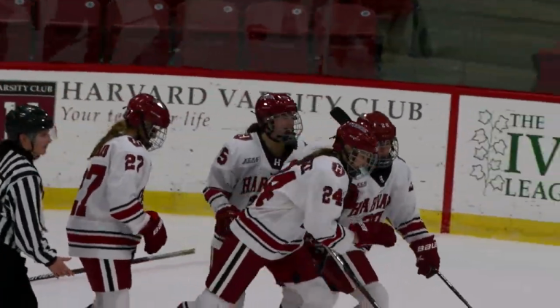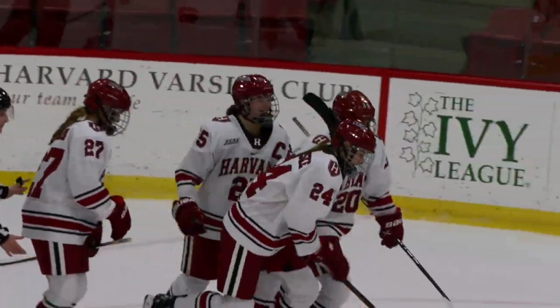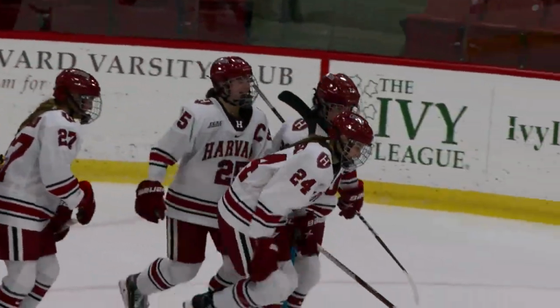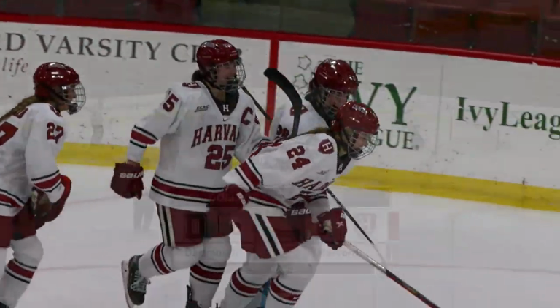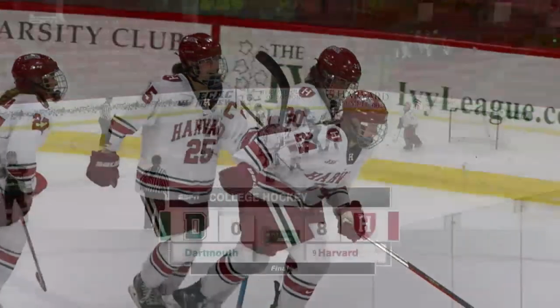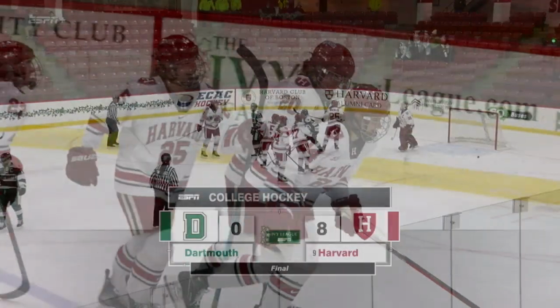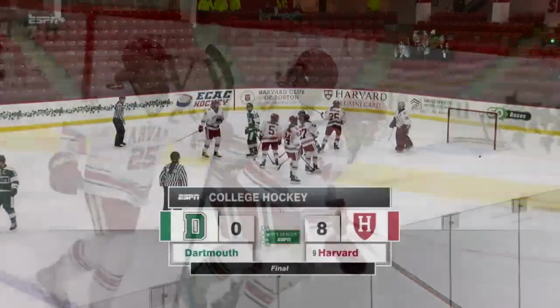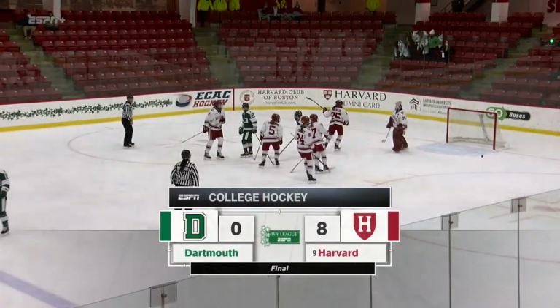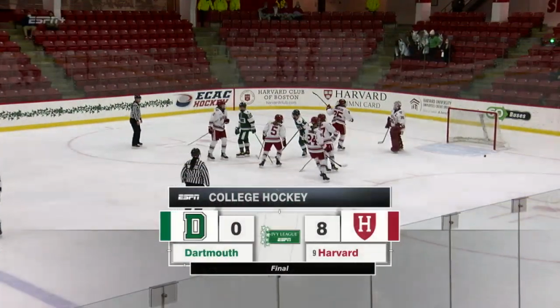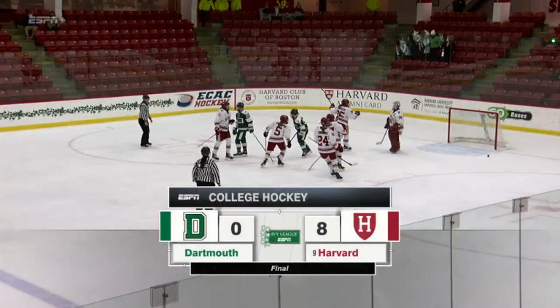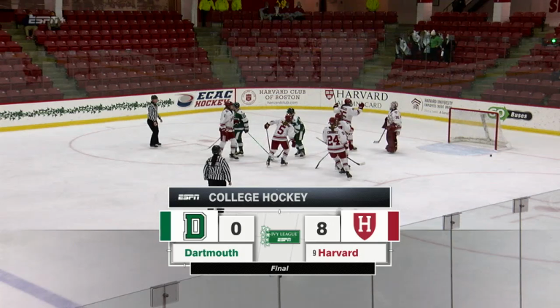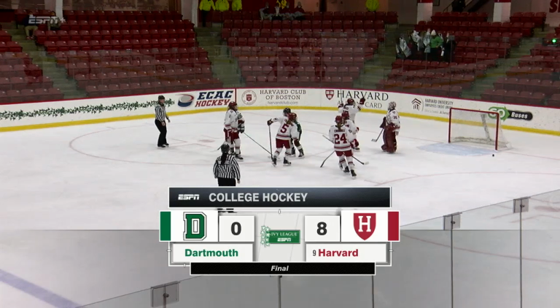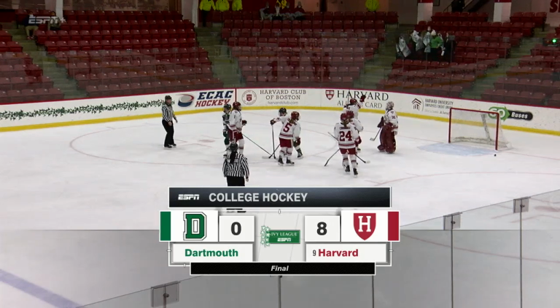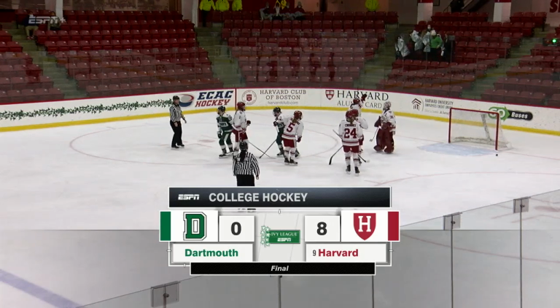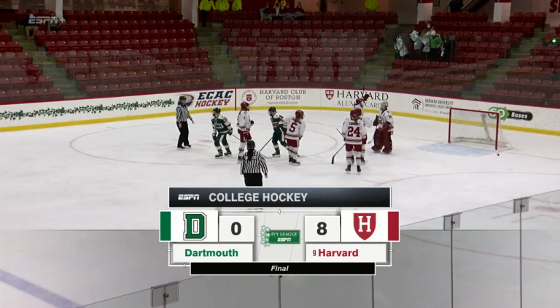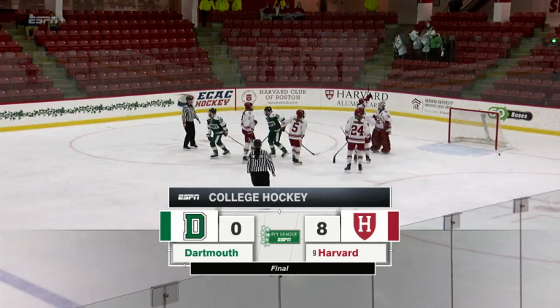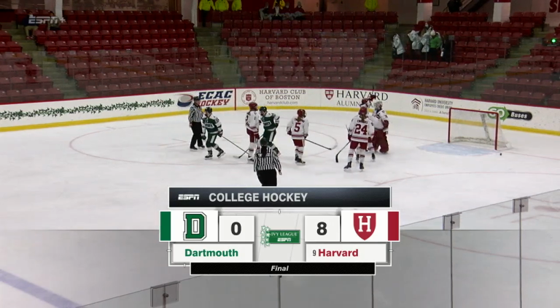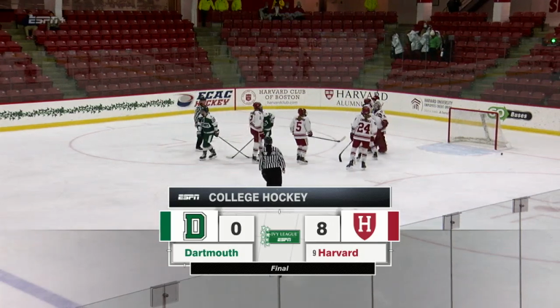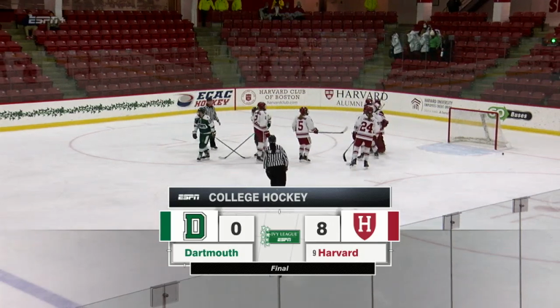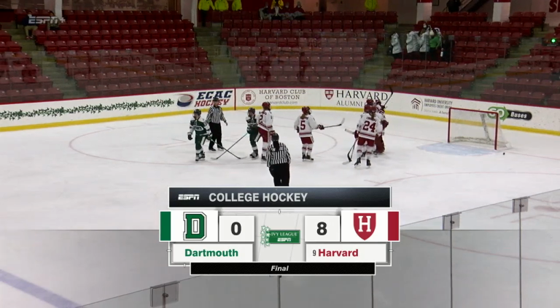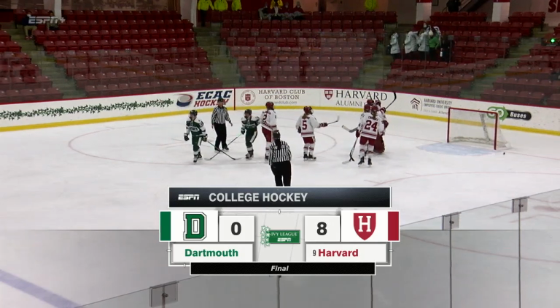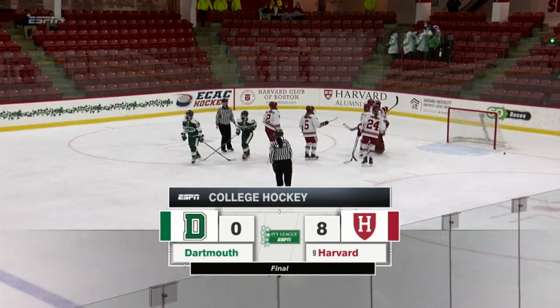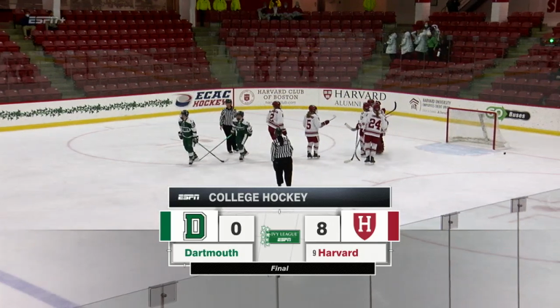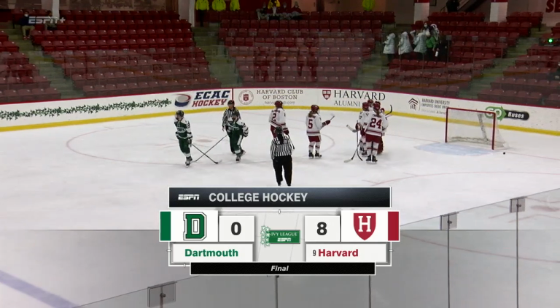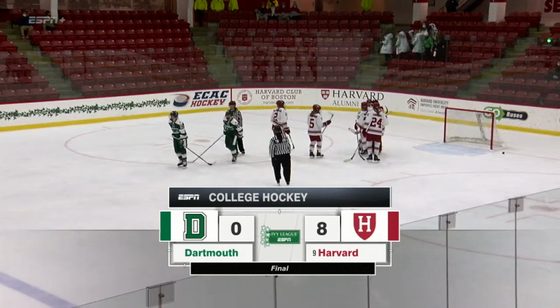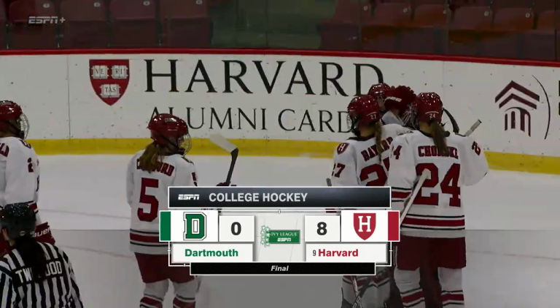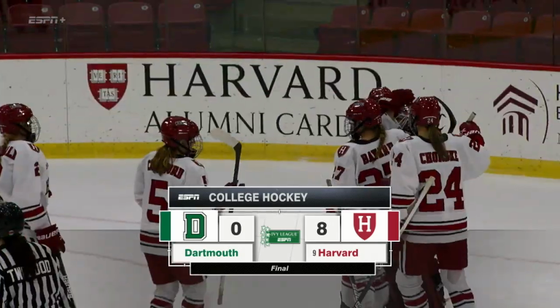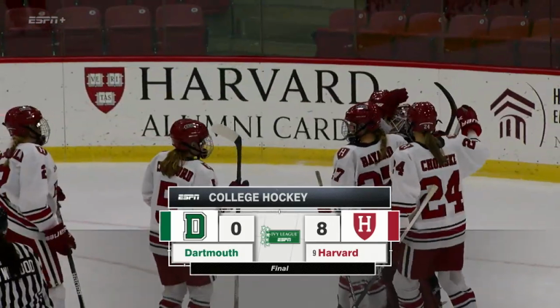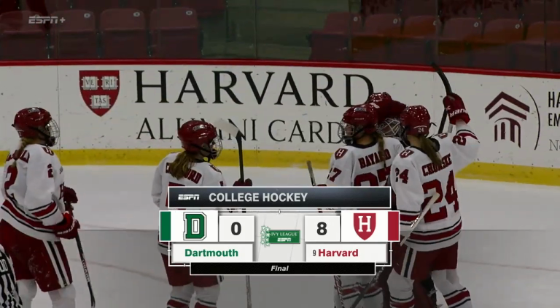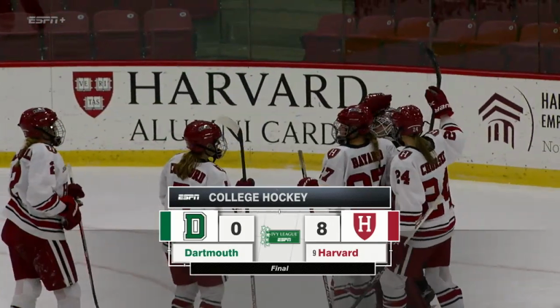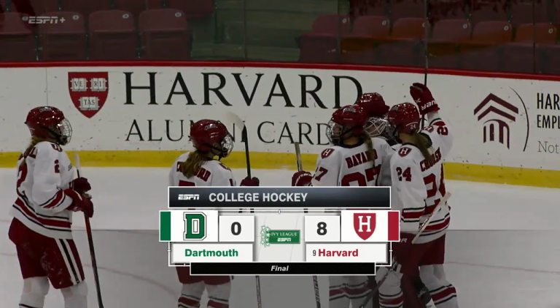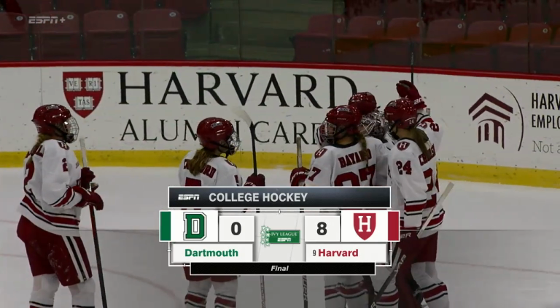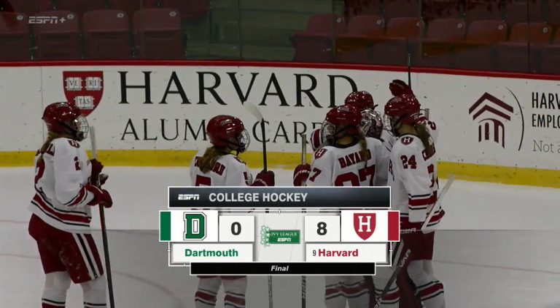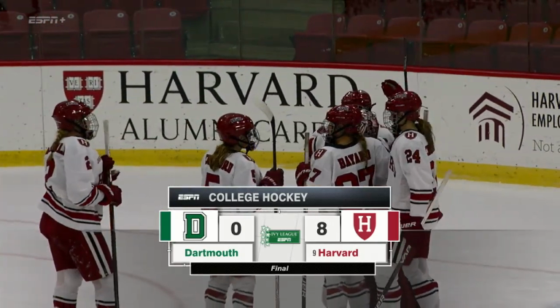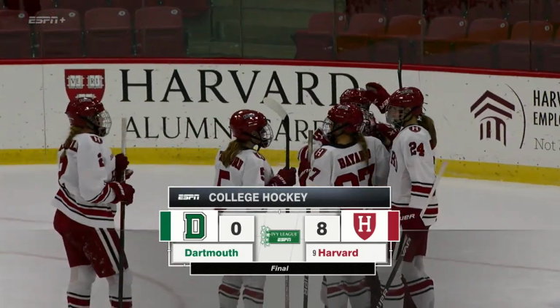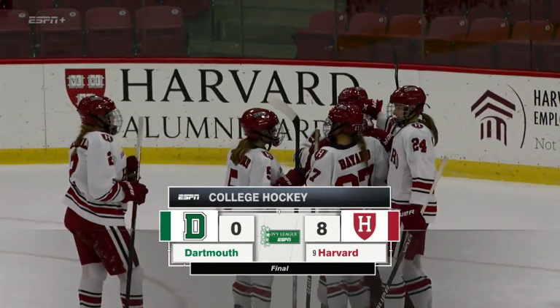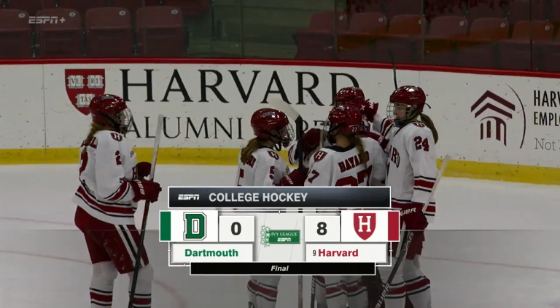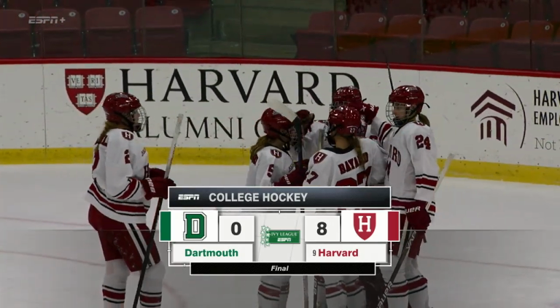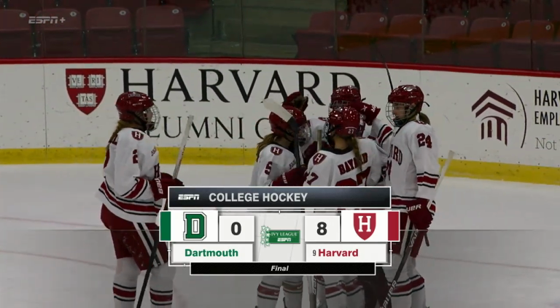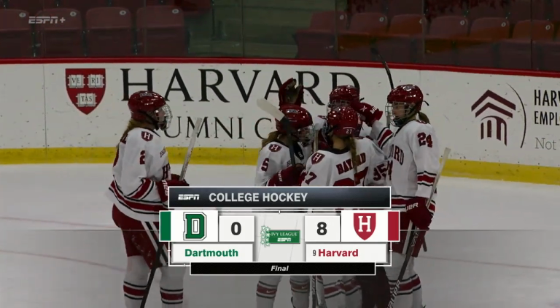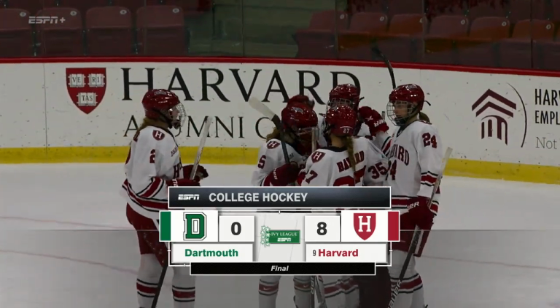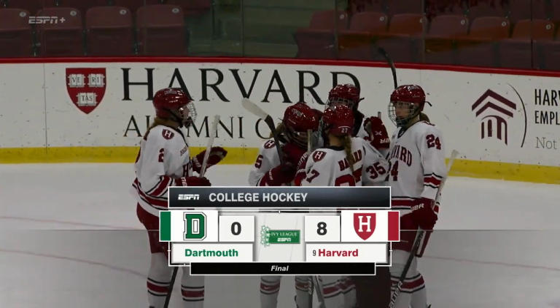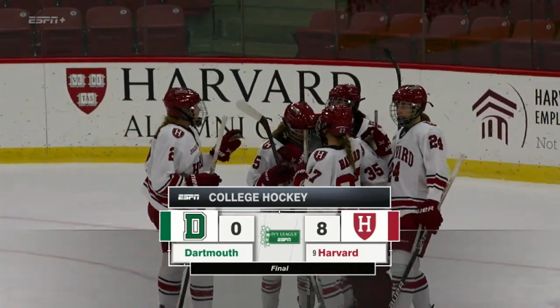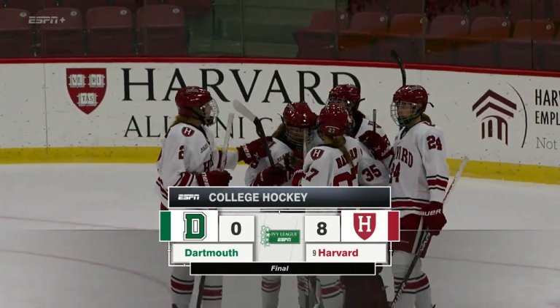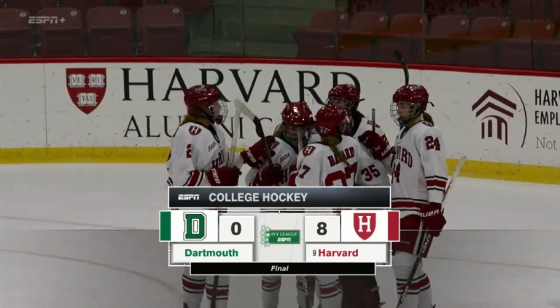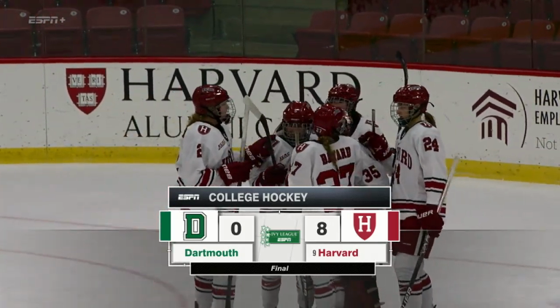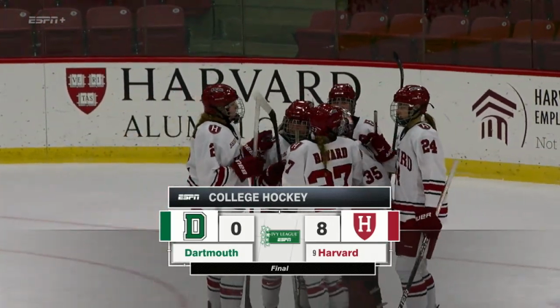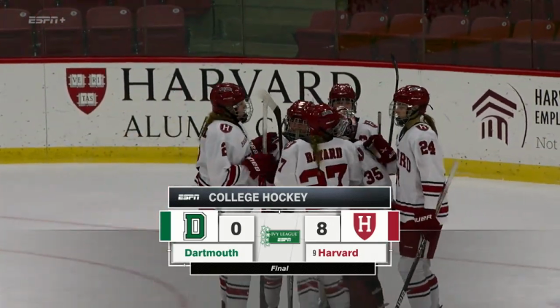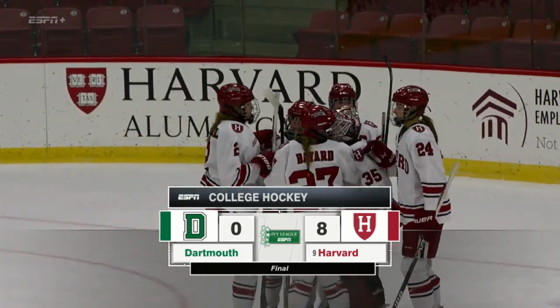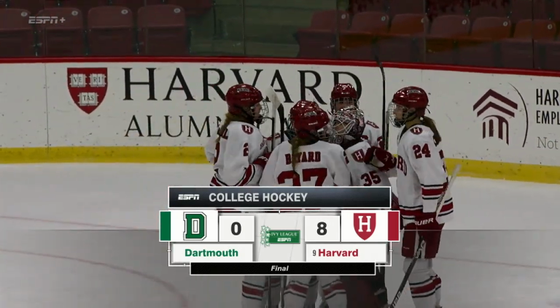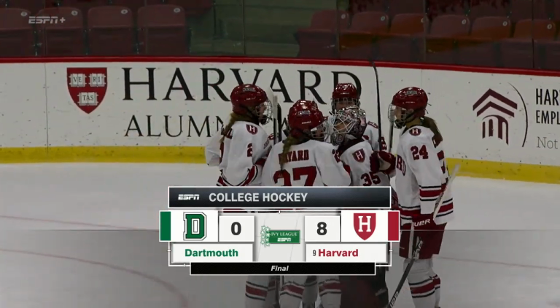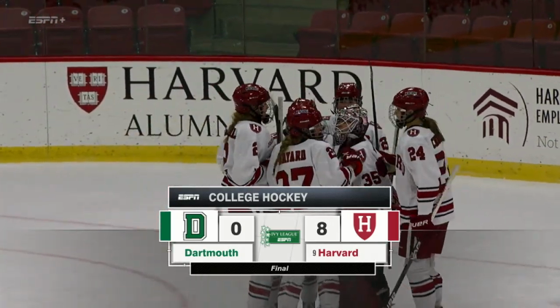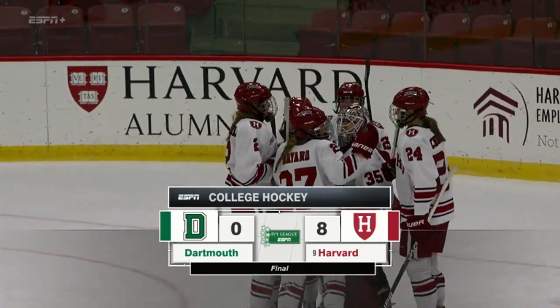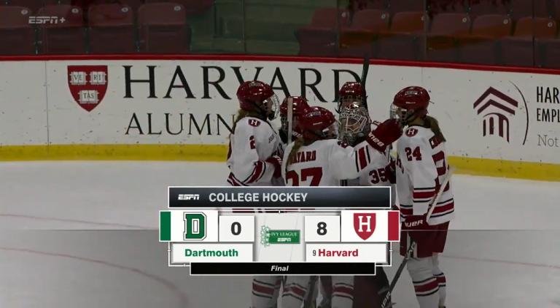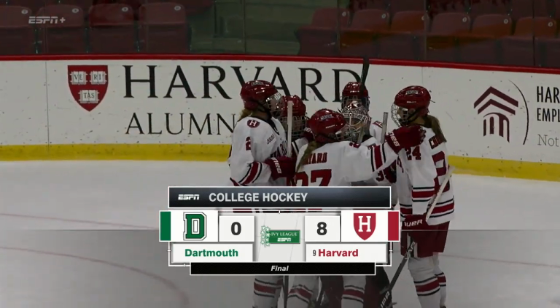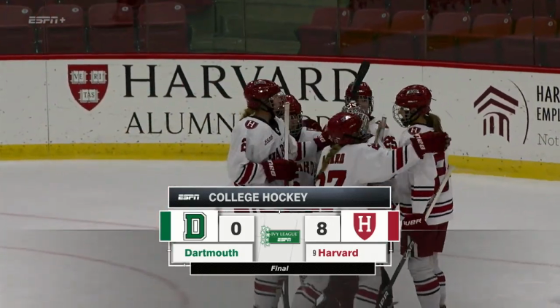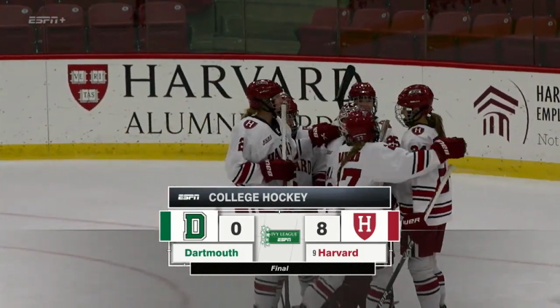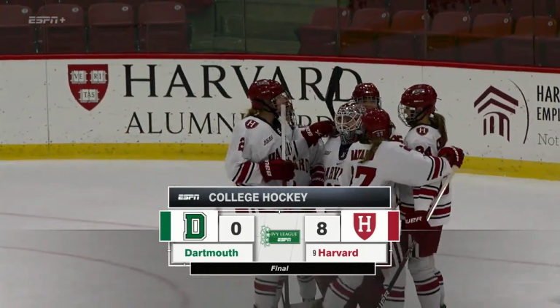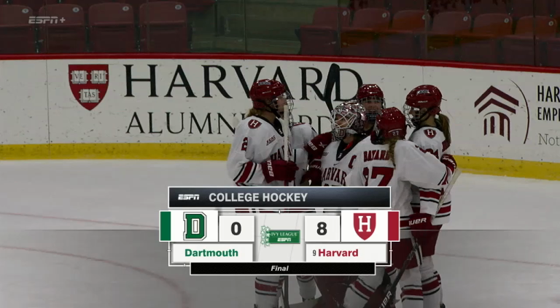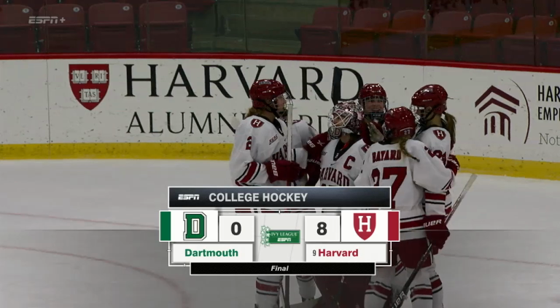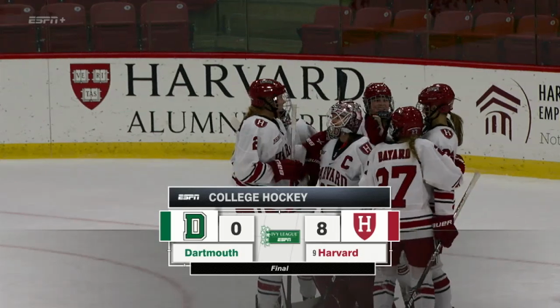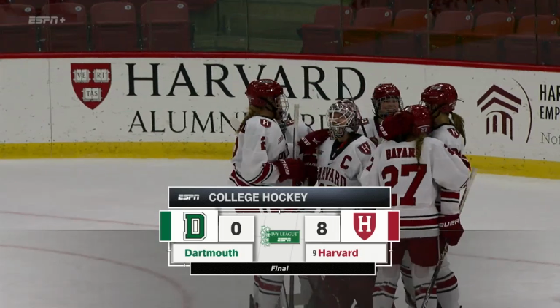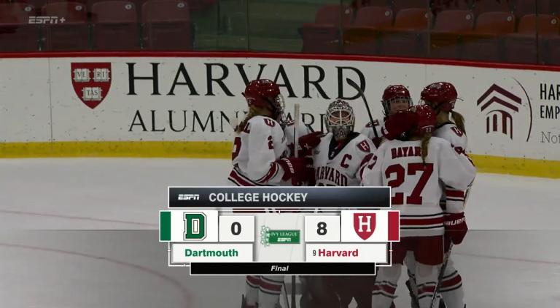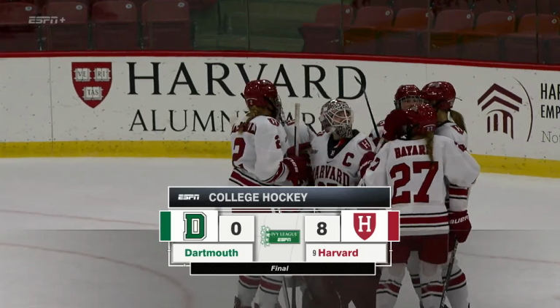What a play by McDonald to get it forward for Hannah Chorsky, who's got her first career goal. Harvard has defeated Dartmouth tonight by a final score of 8-0.